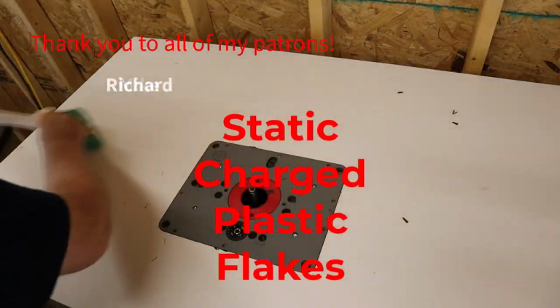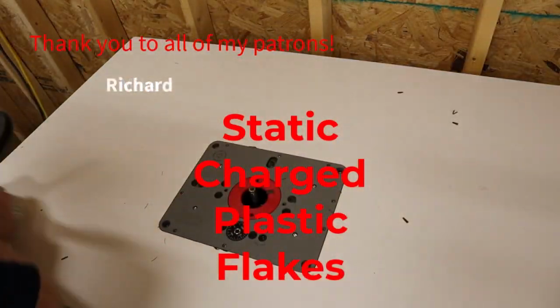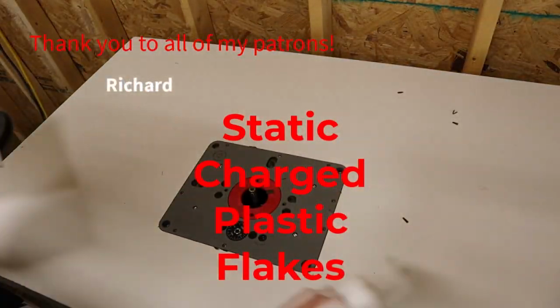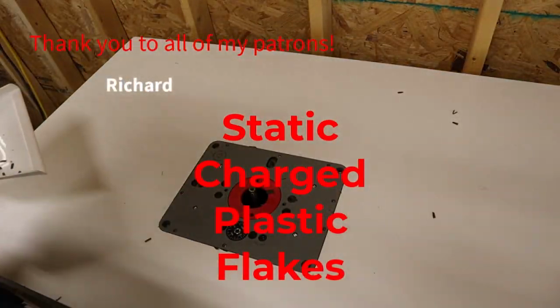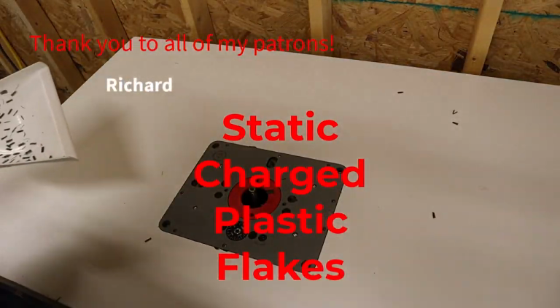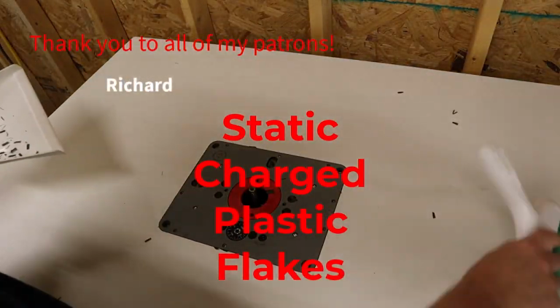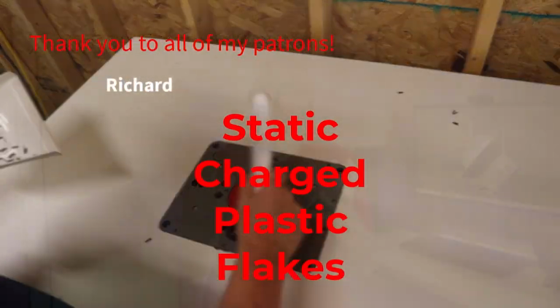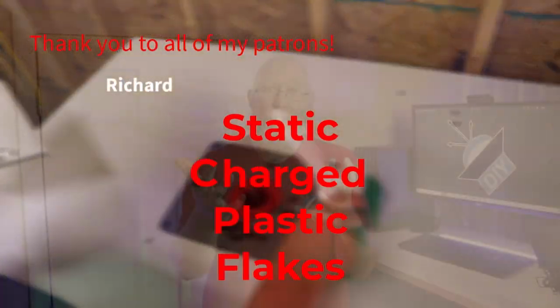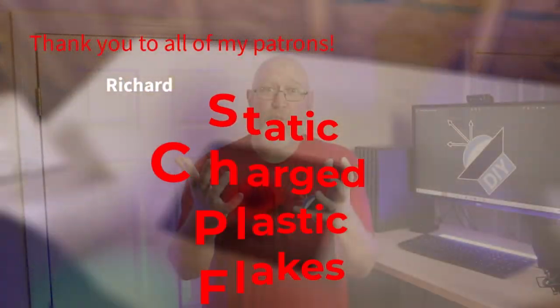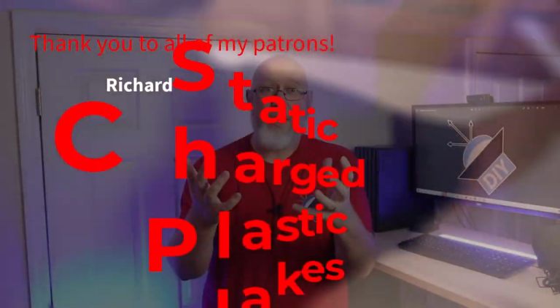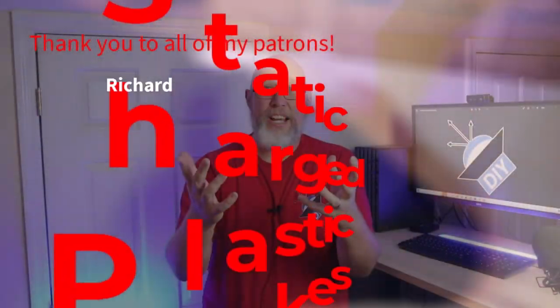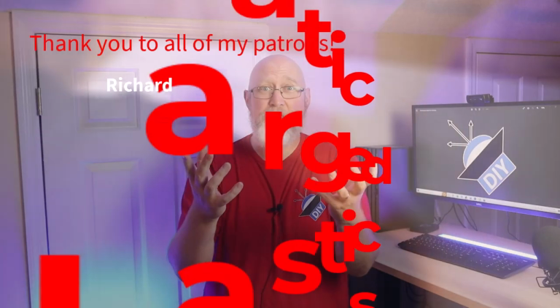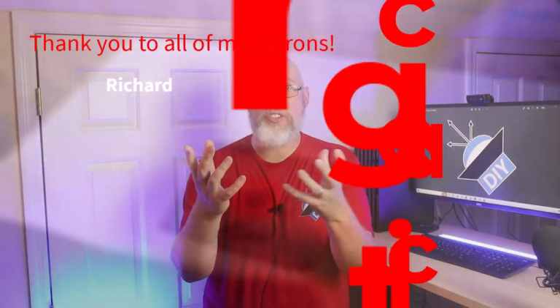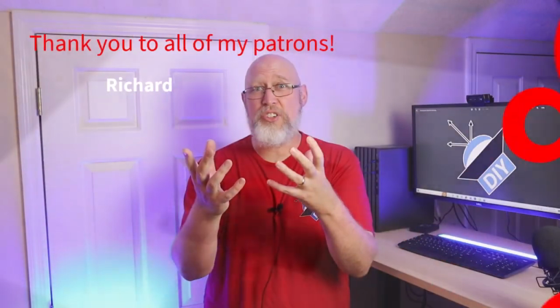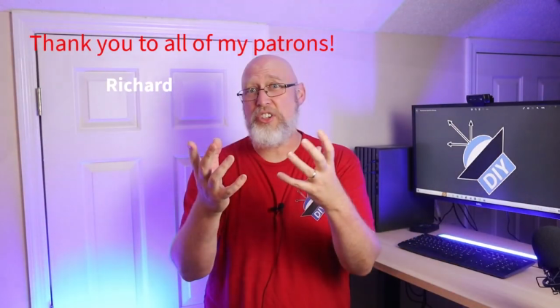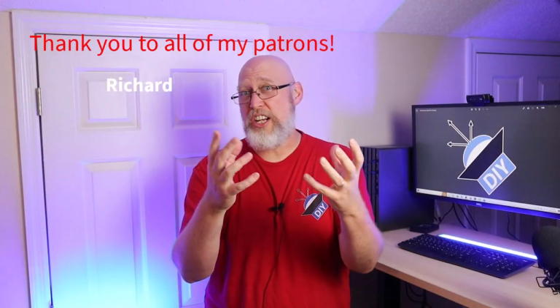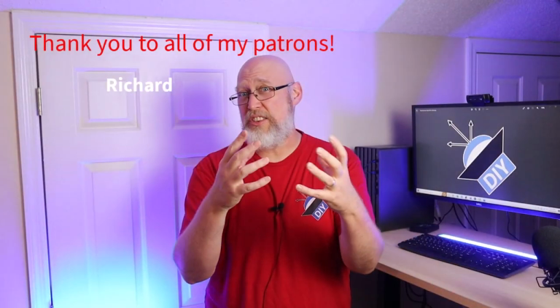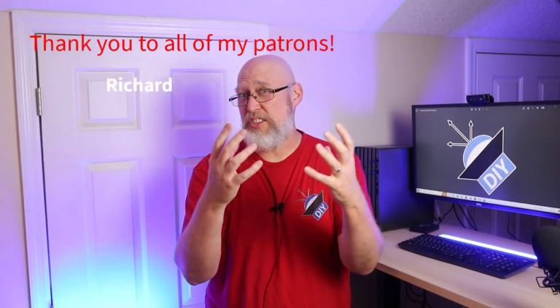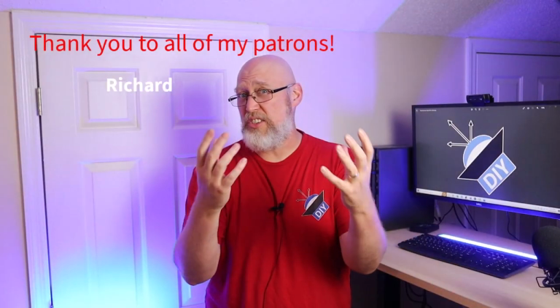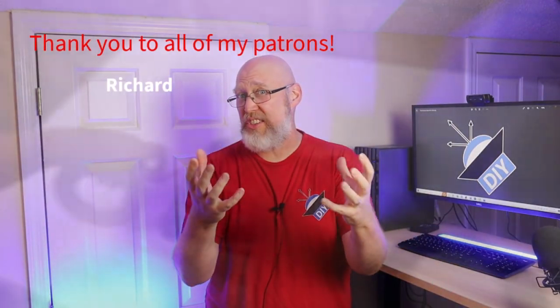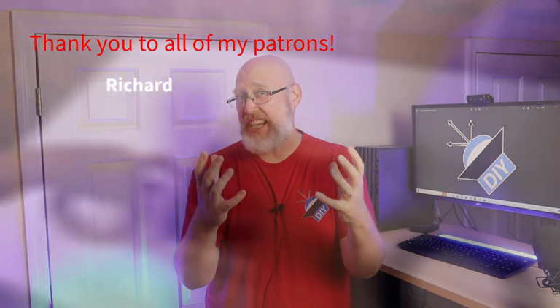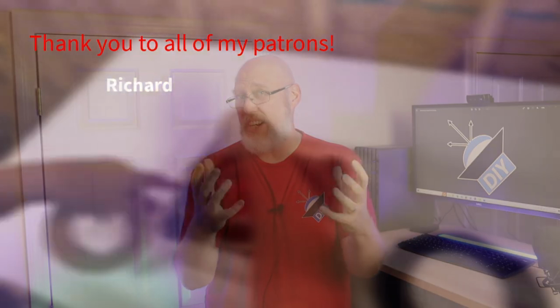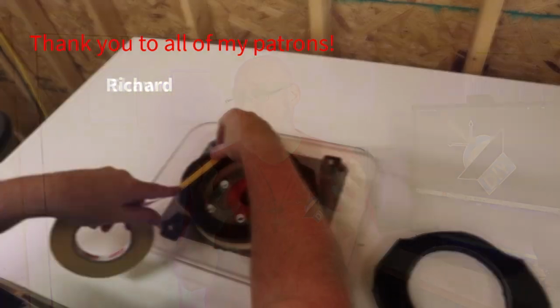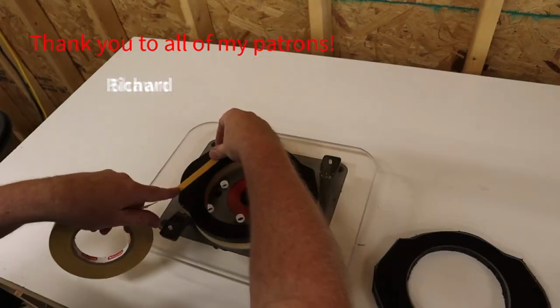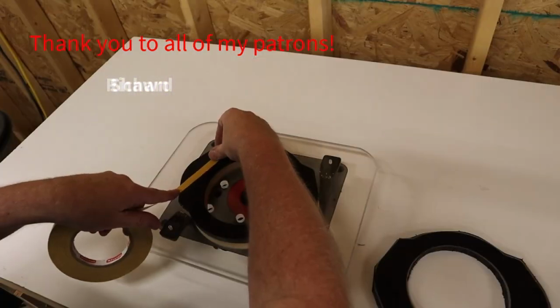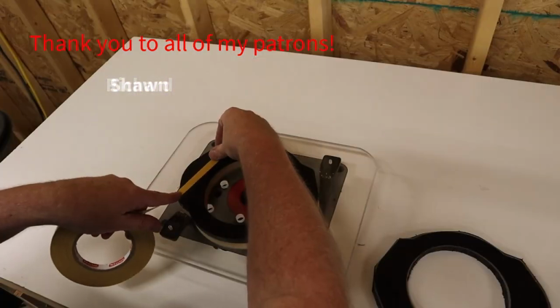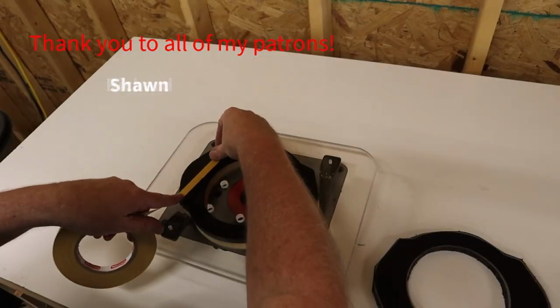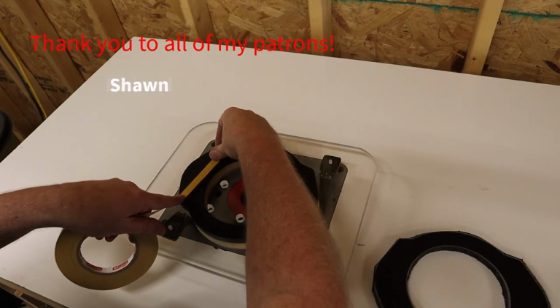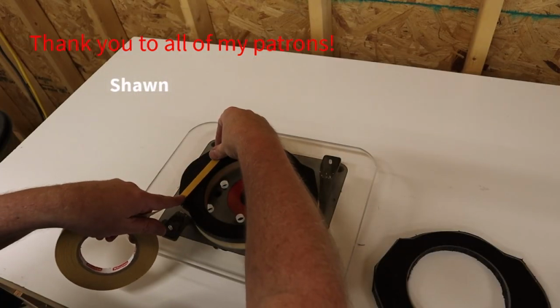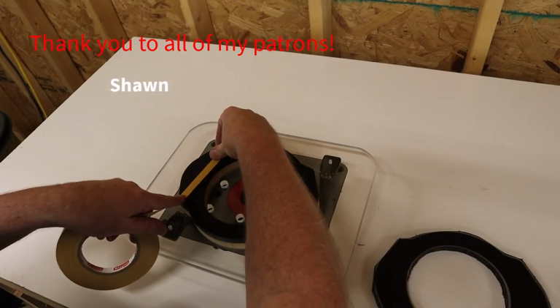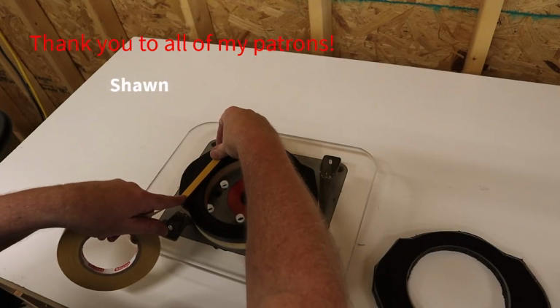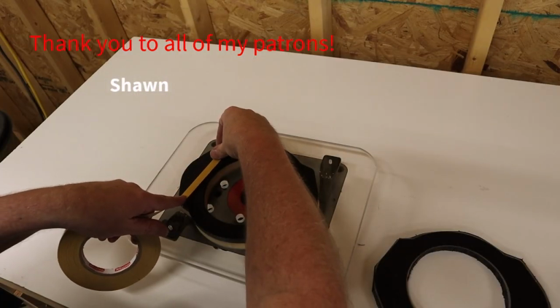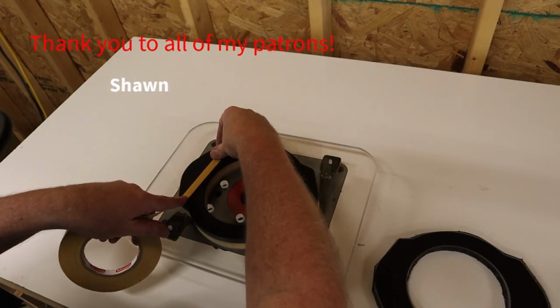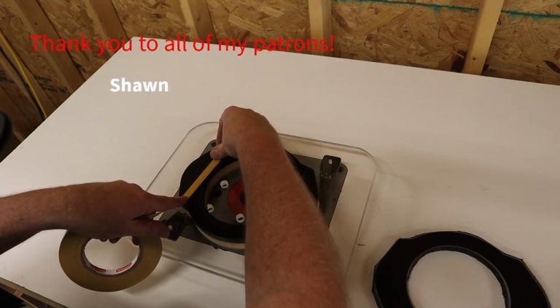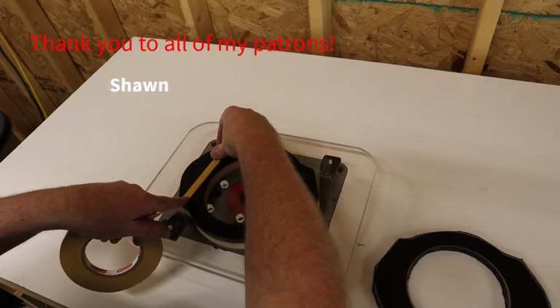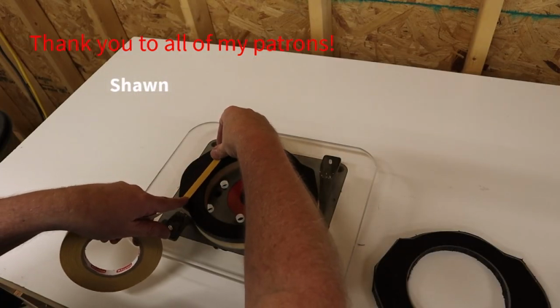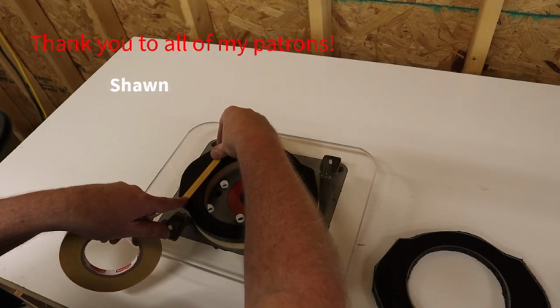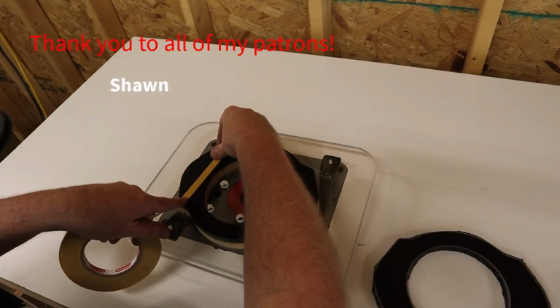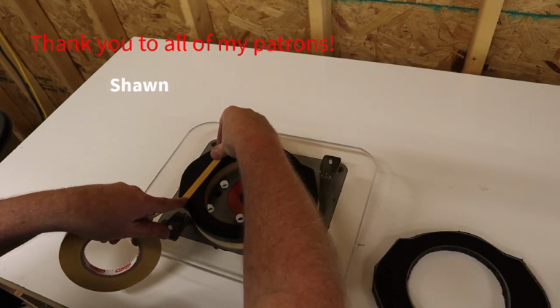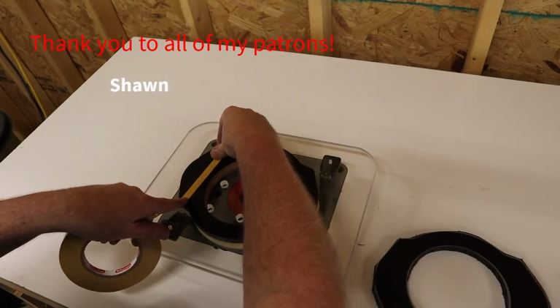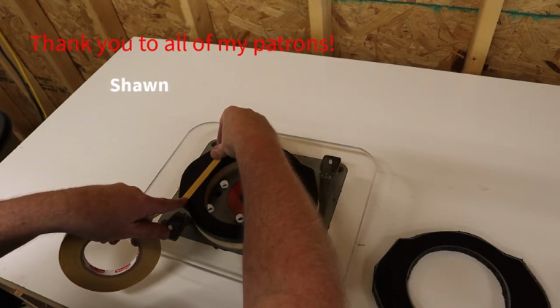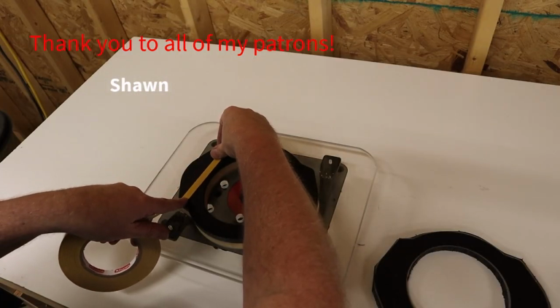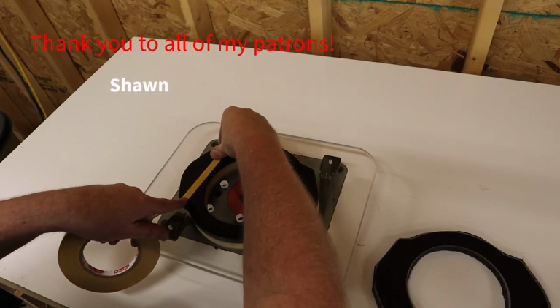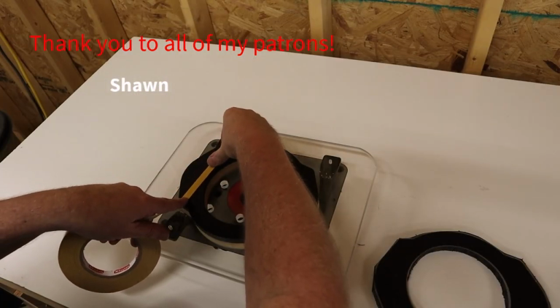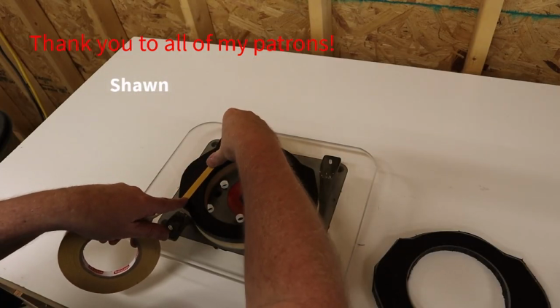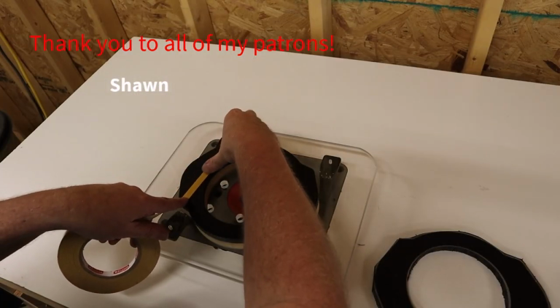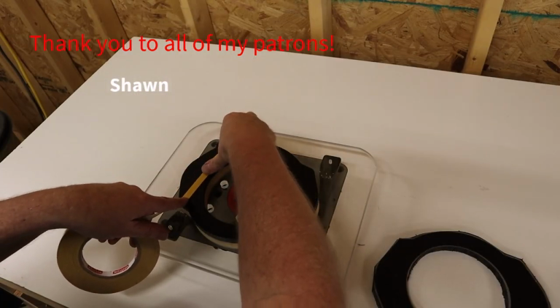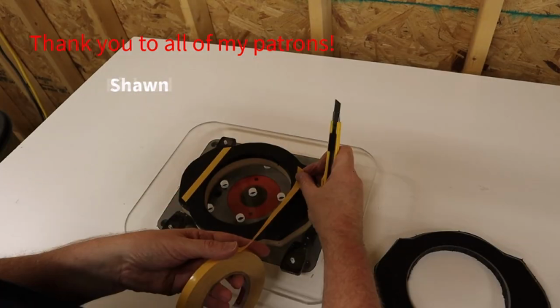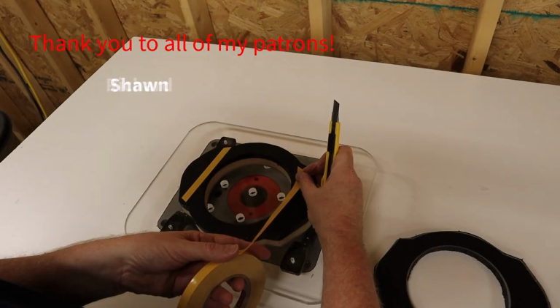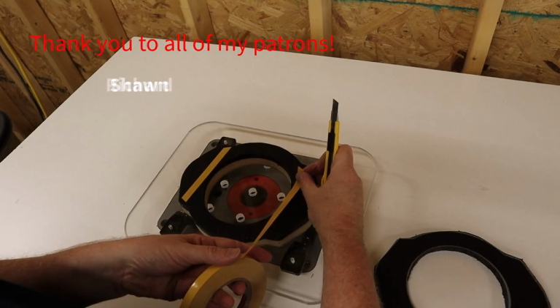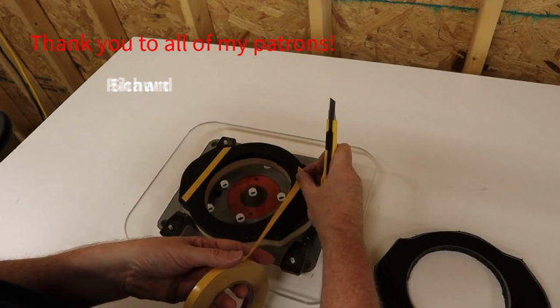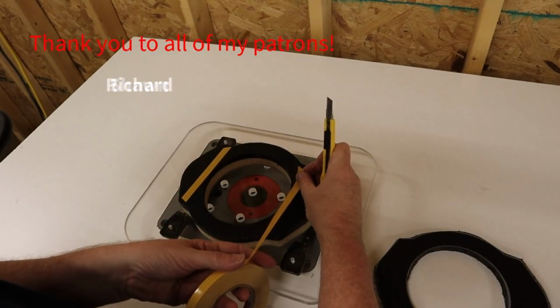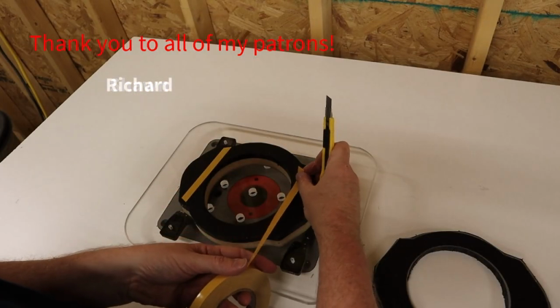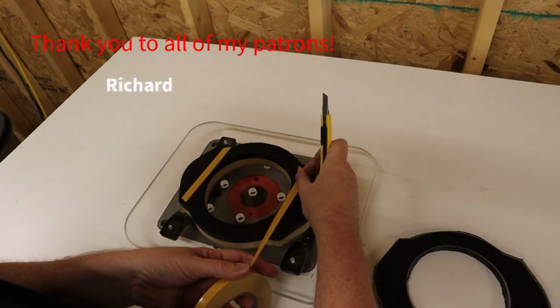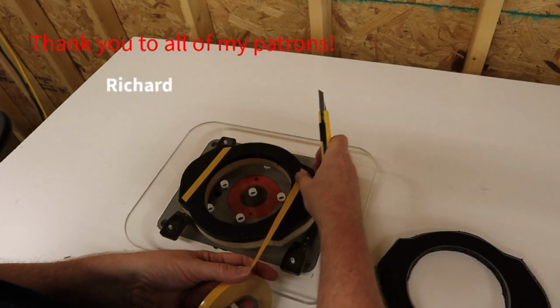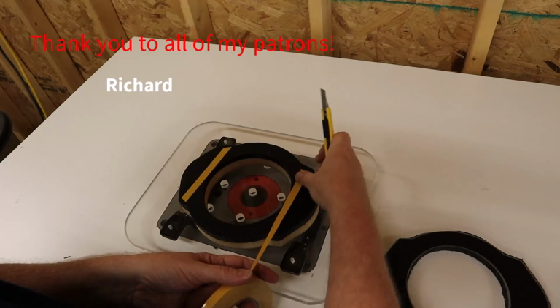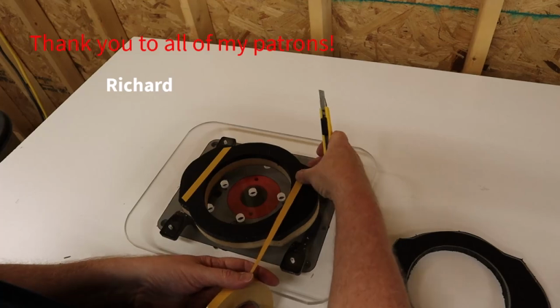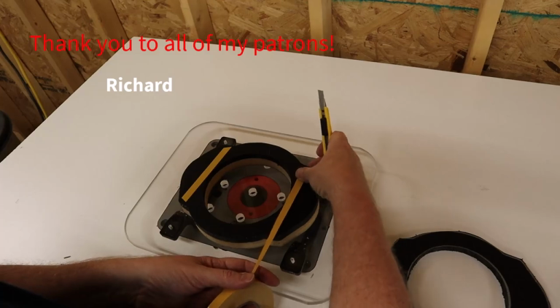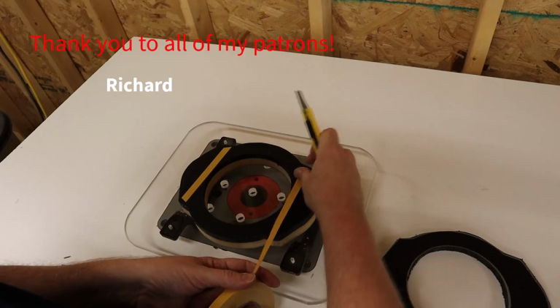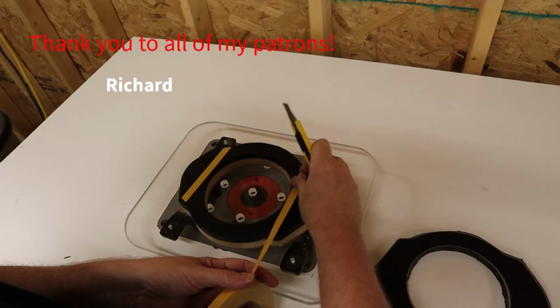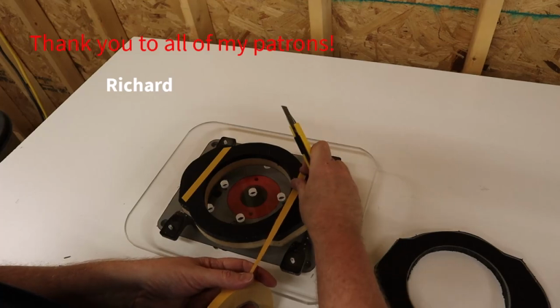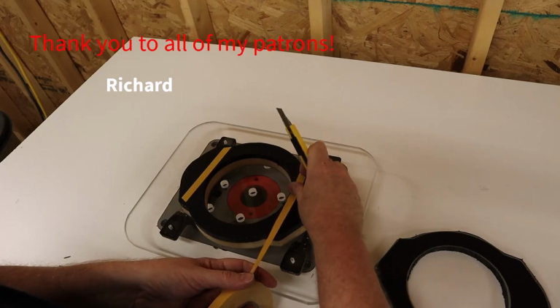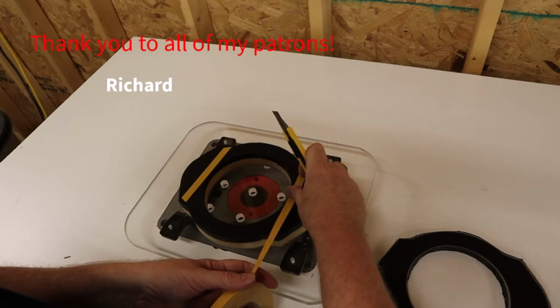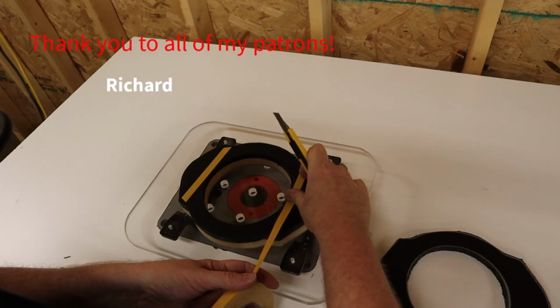After I finished the first ring I just stuck the second ring to the first one and then routed it out, so I've got two perfectly matched rings.